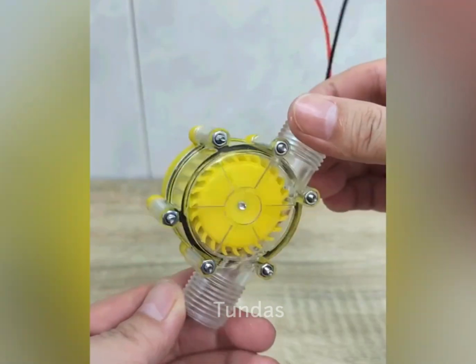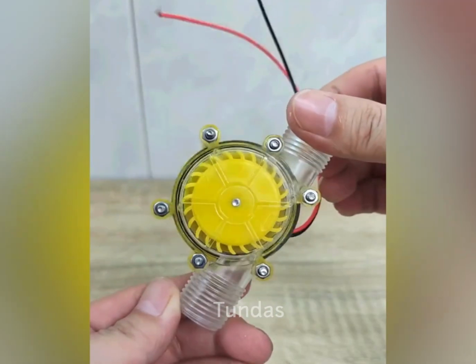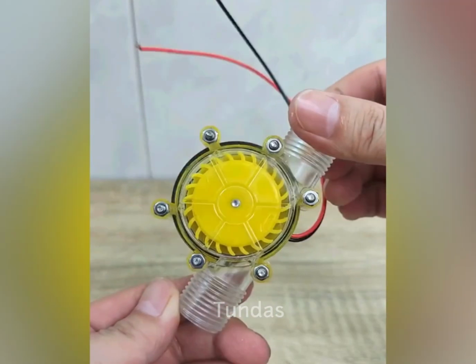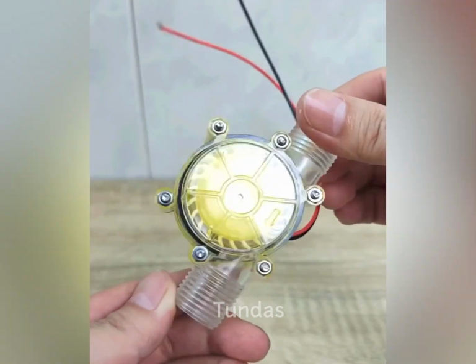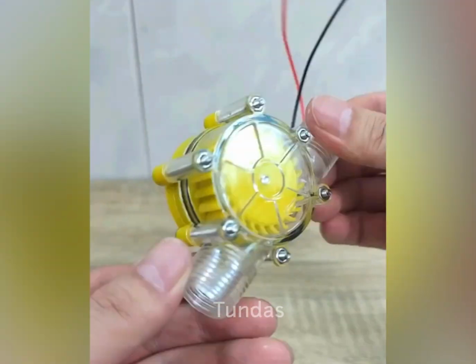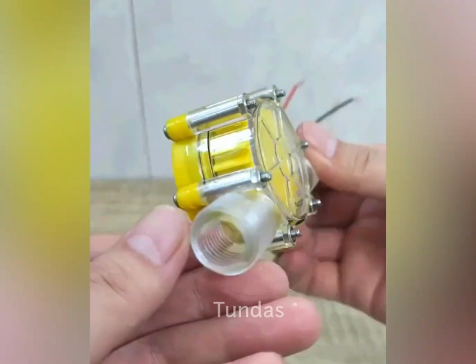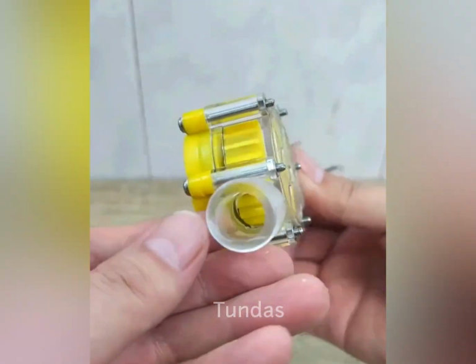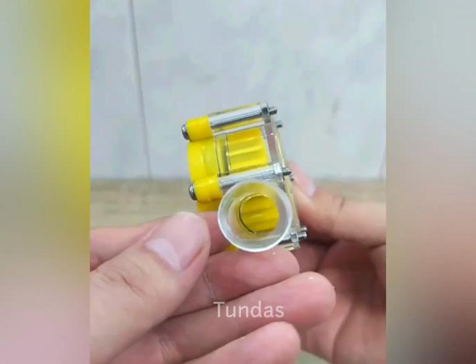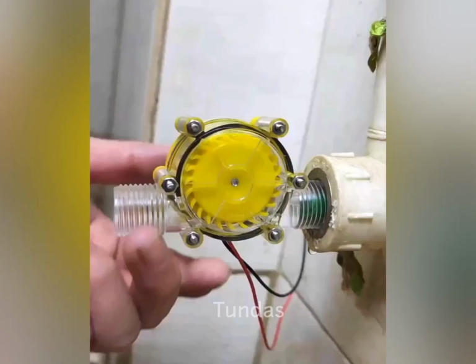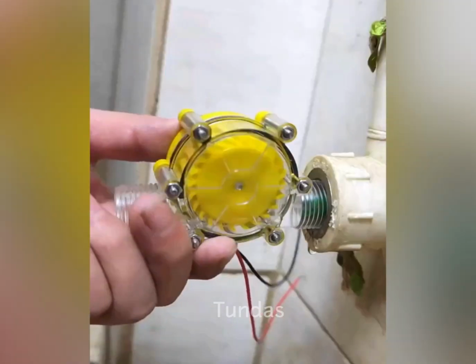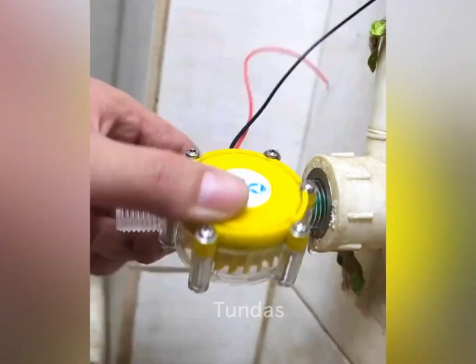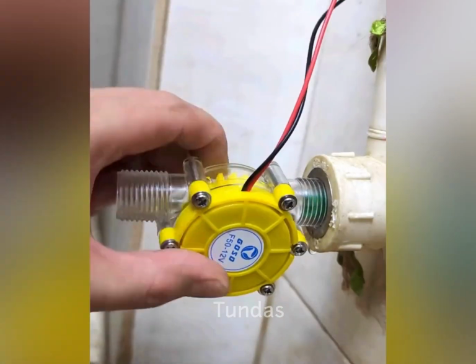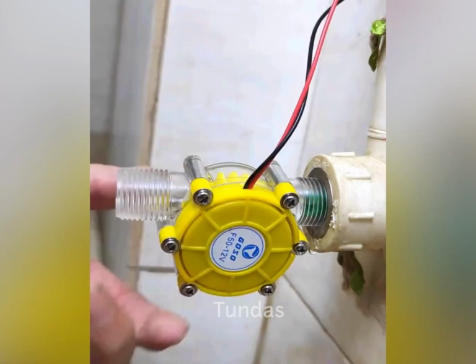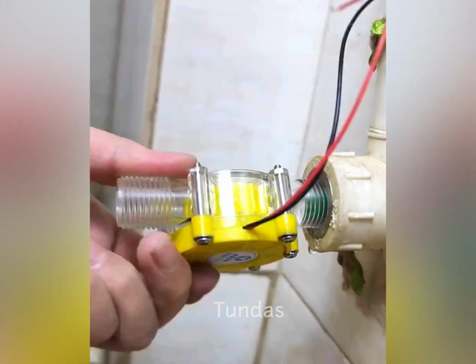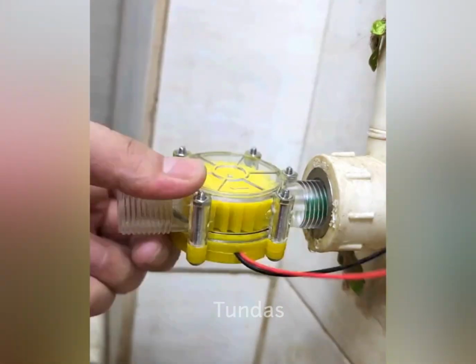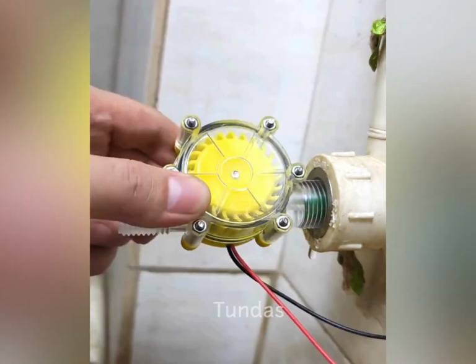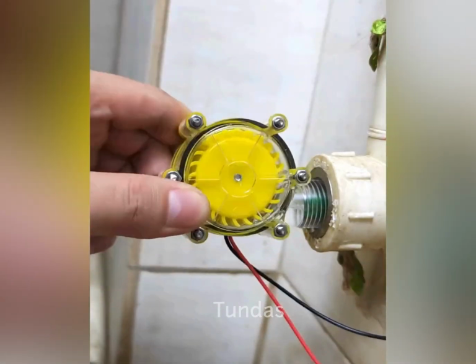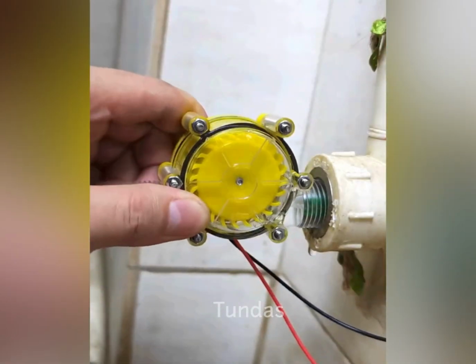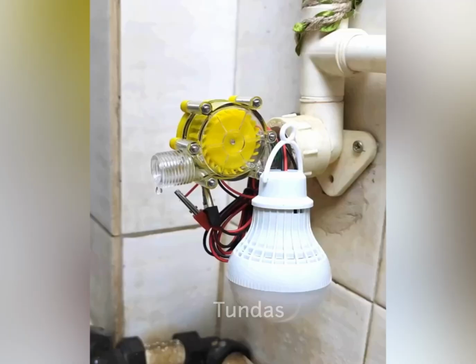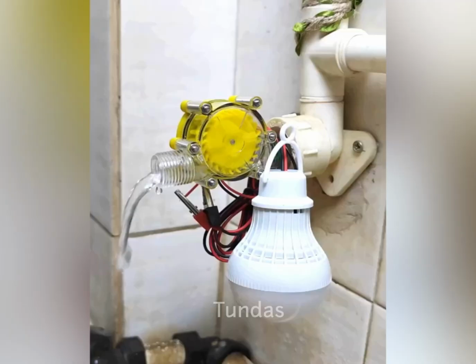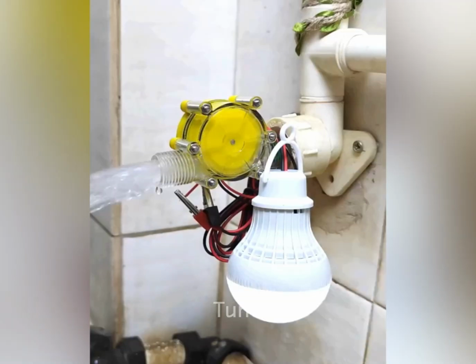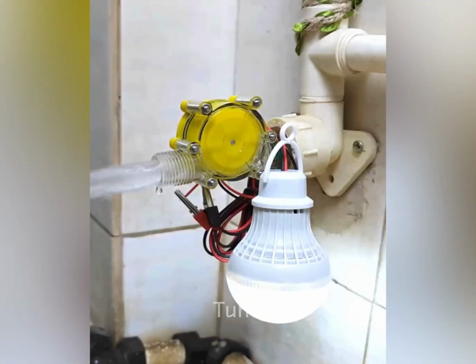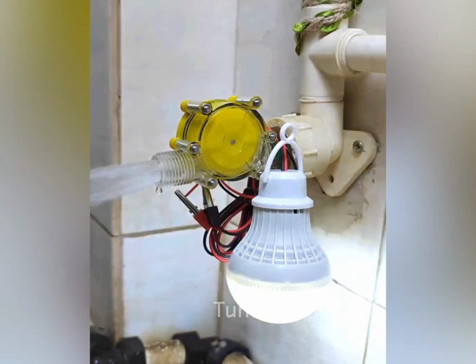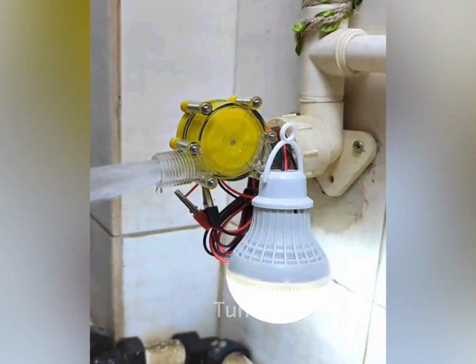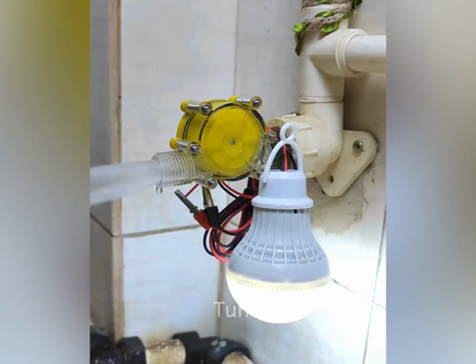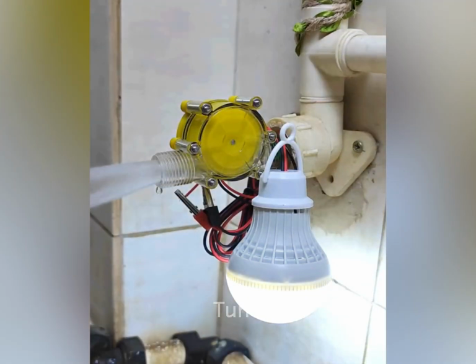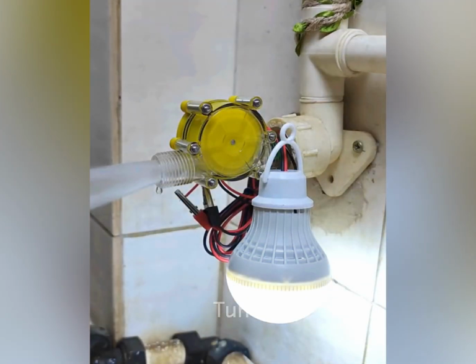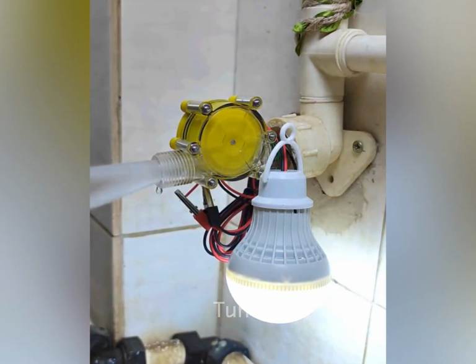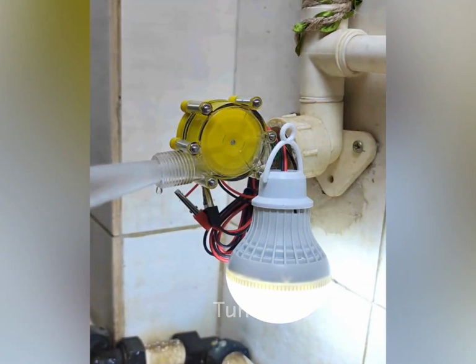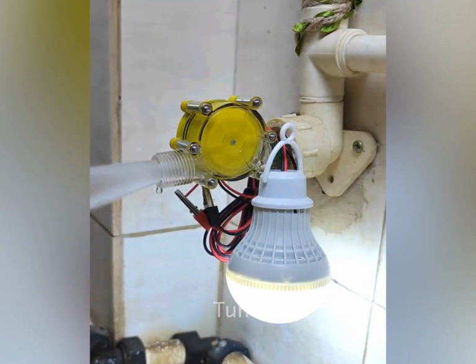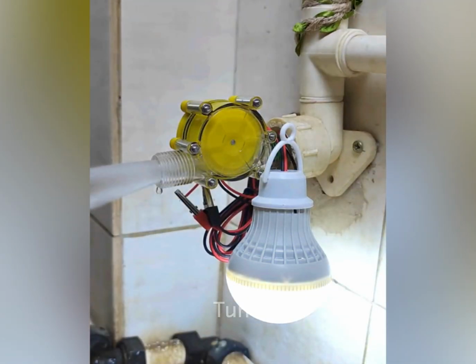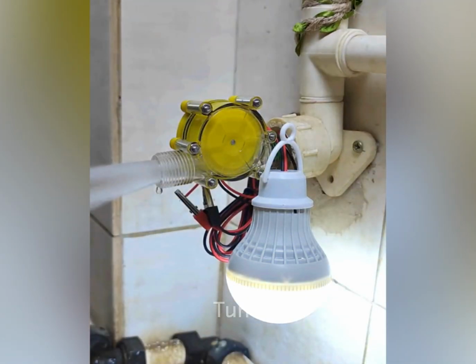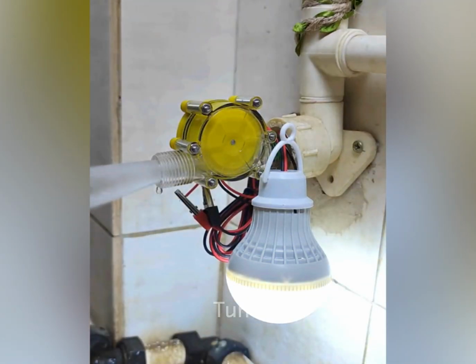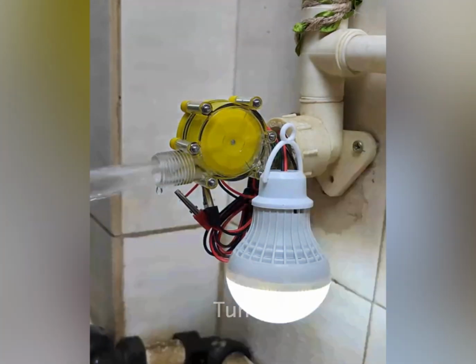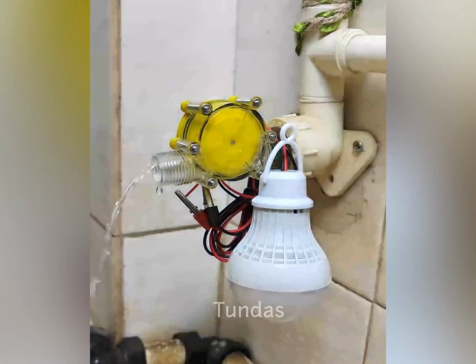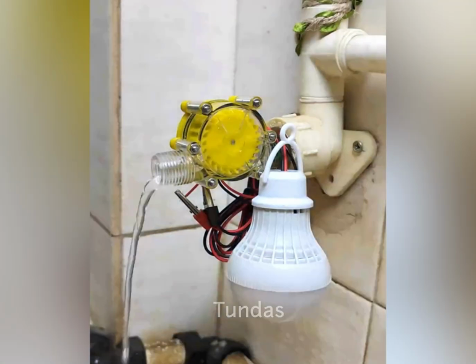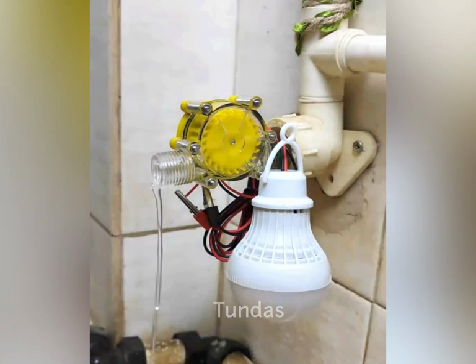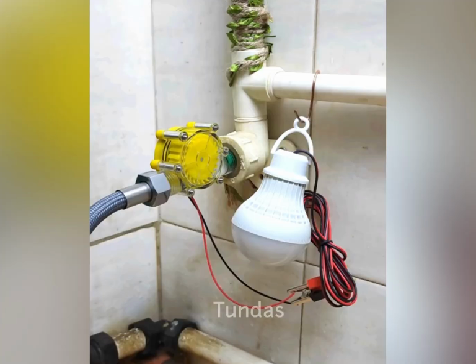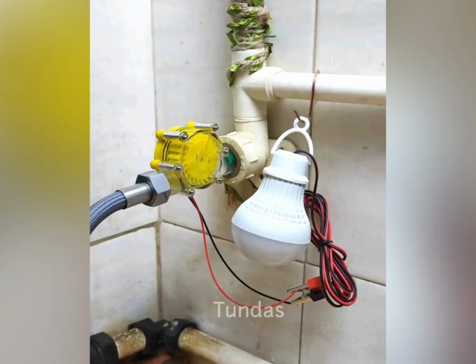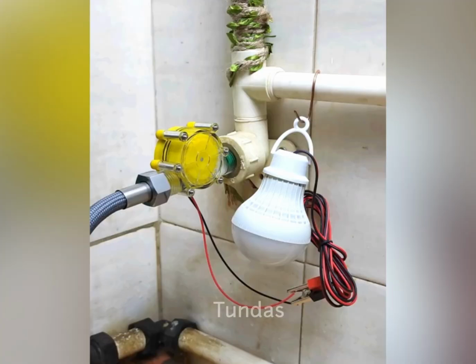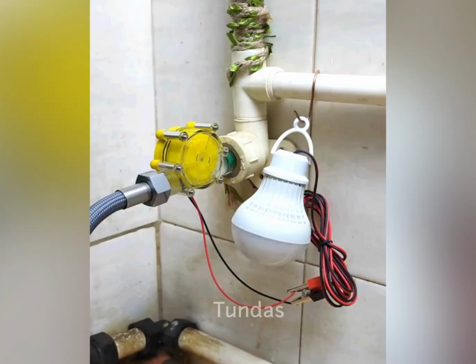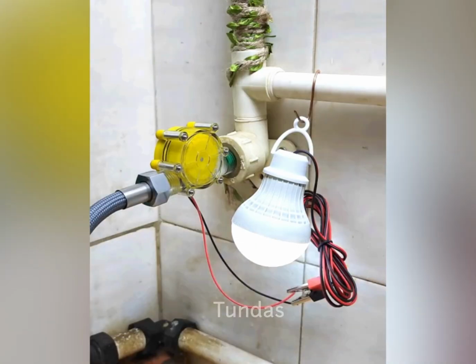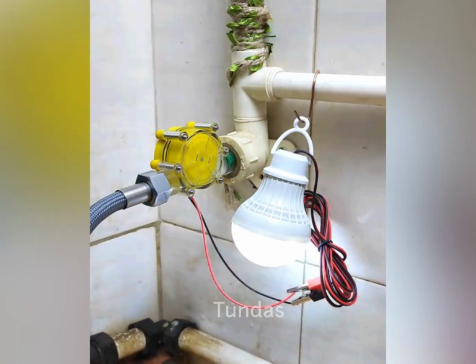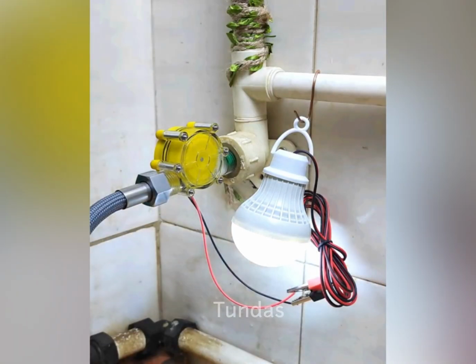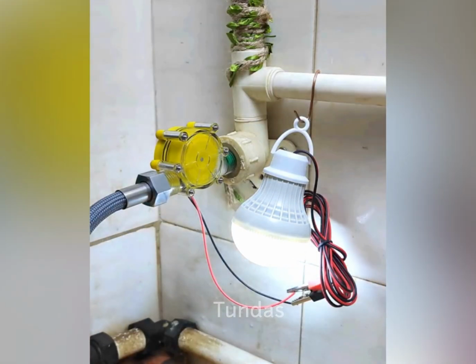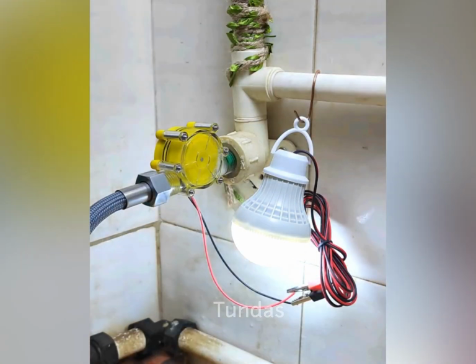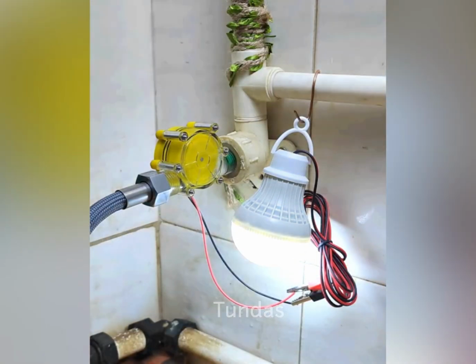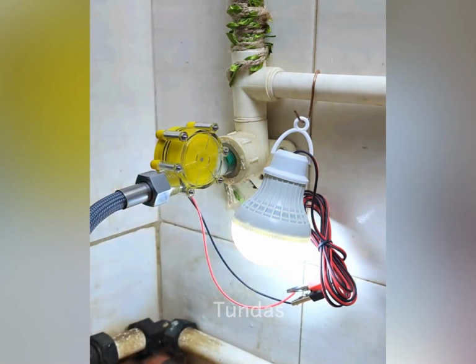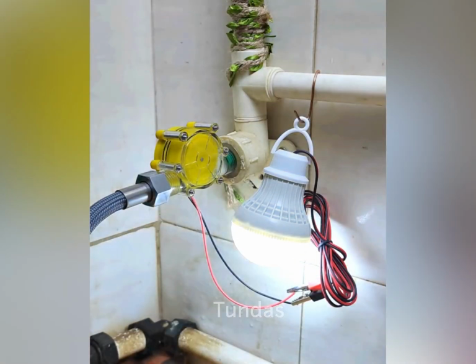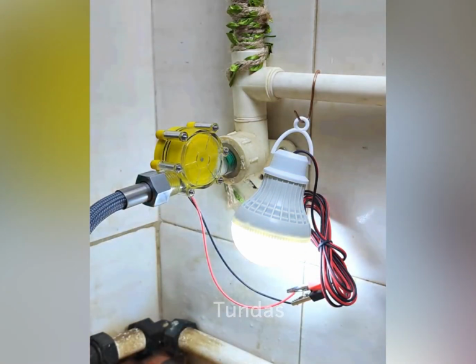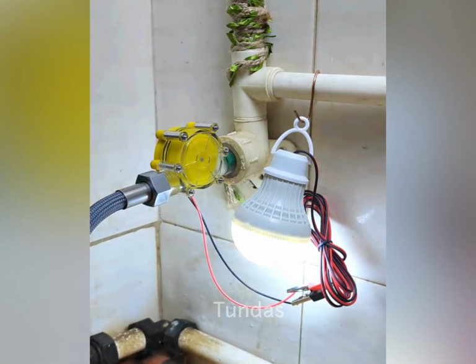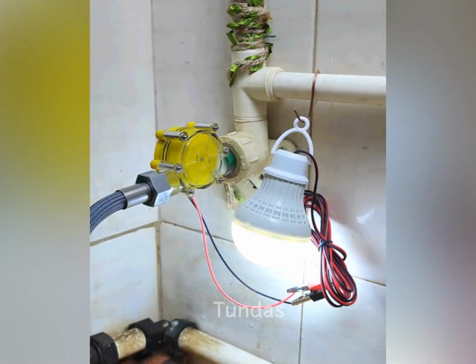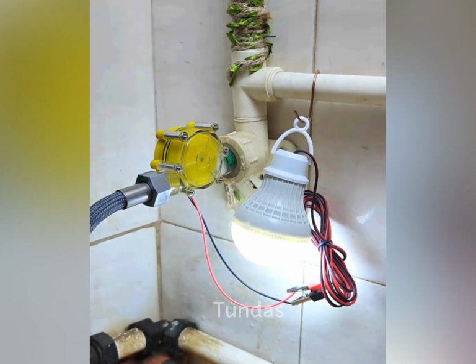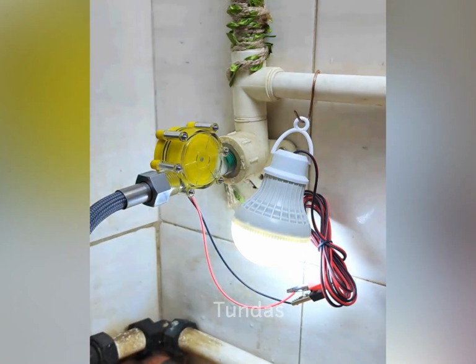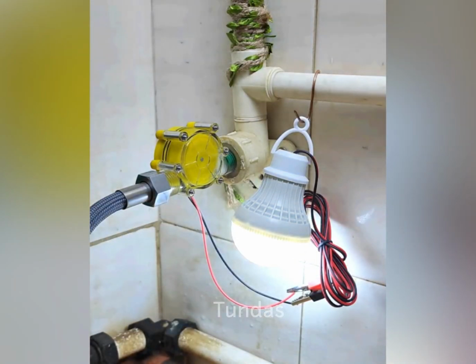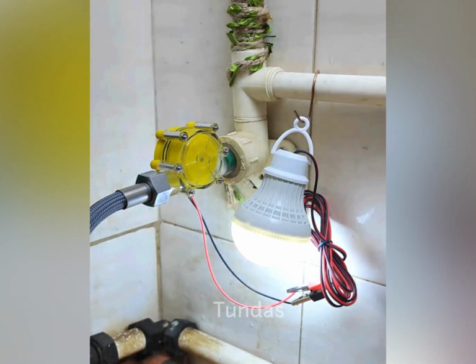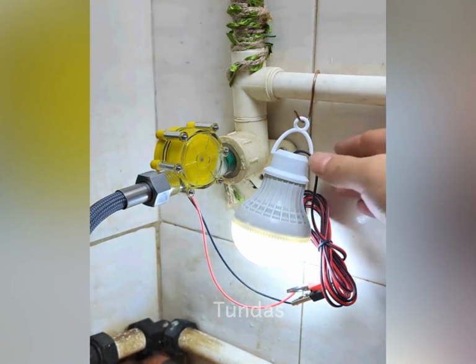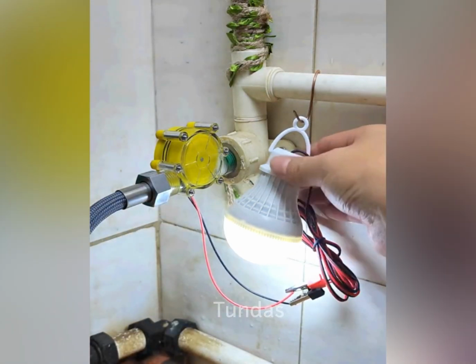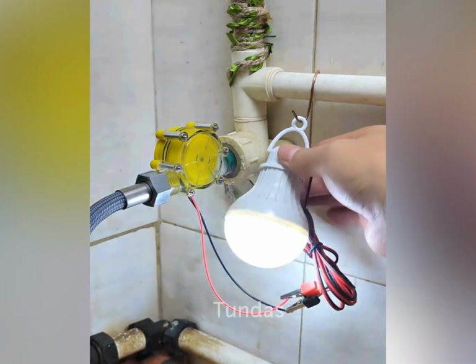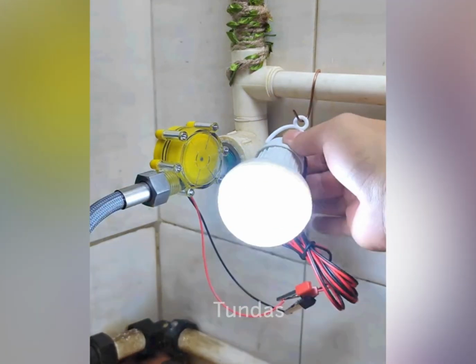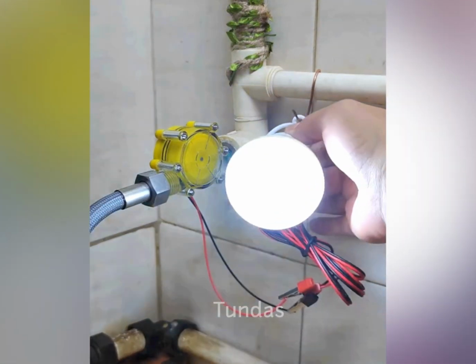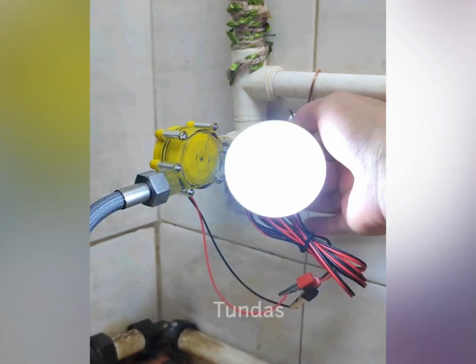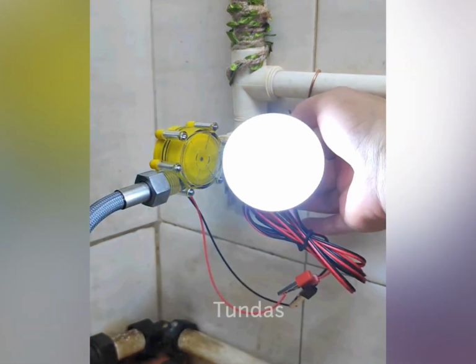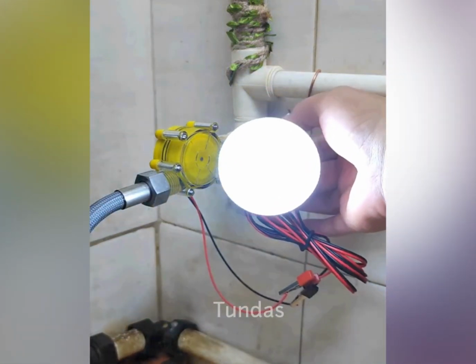If you frequently use water from the tap, this device can generate electricity, helping you save on lighting costs in your space.